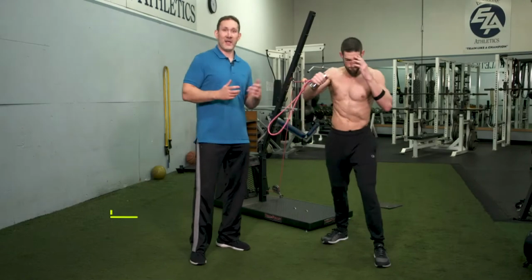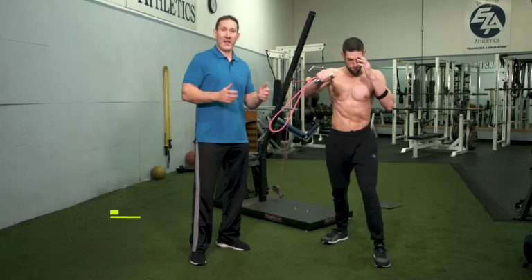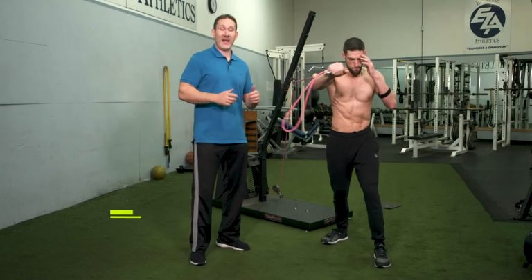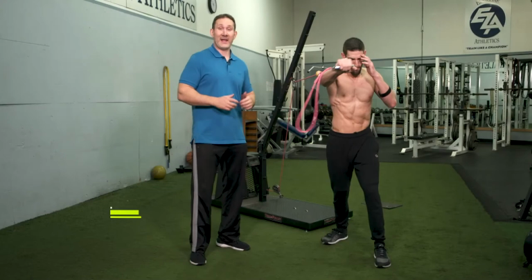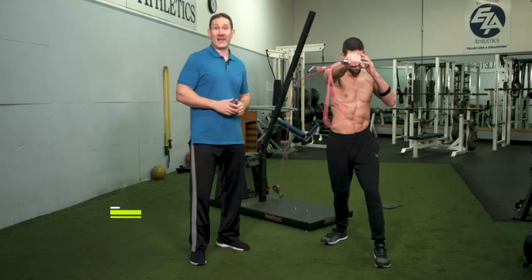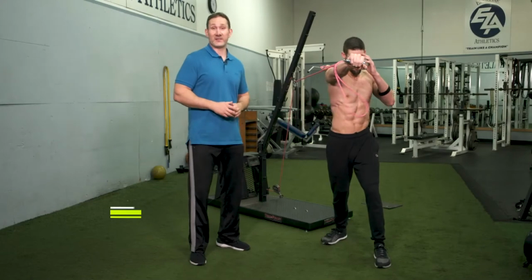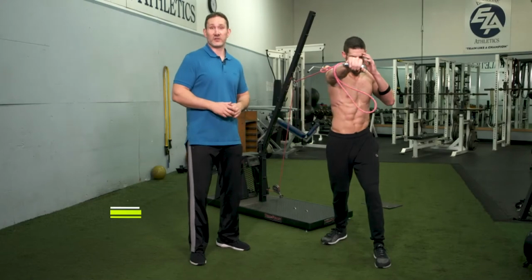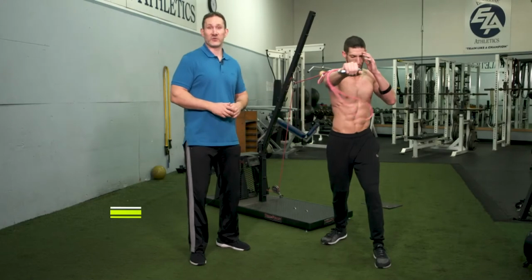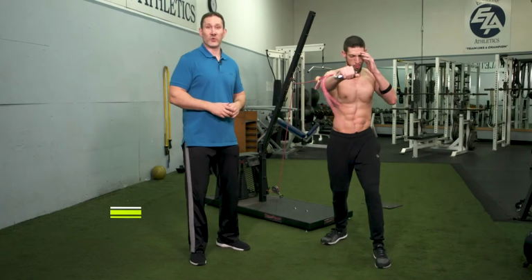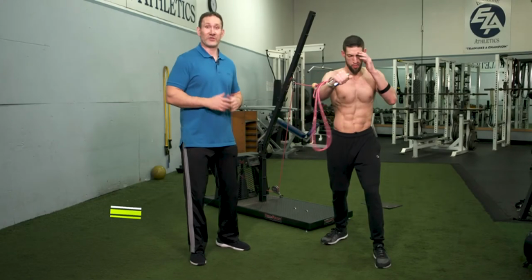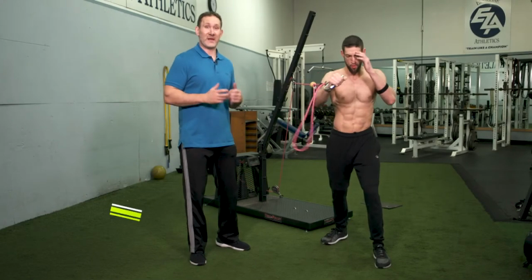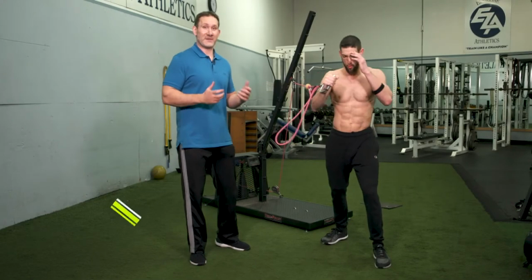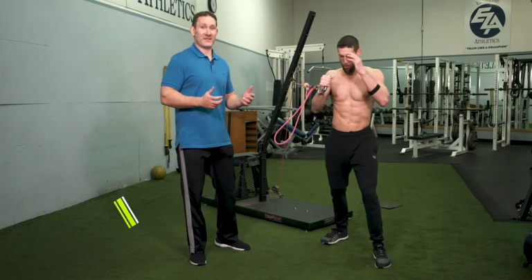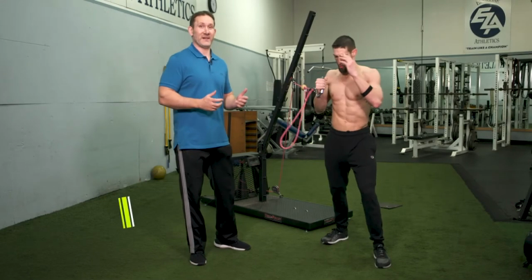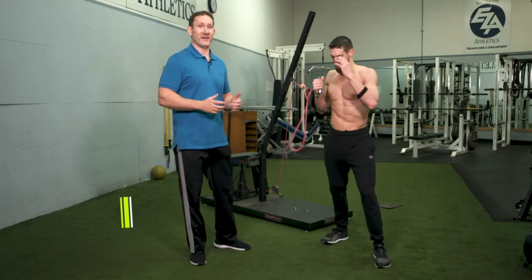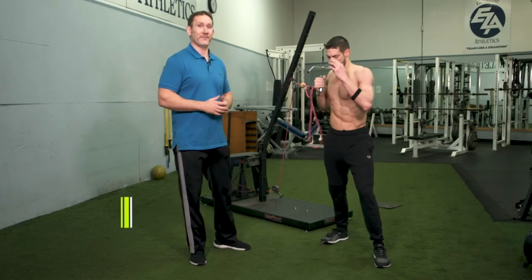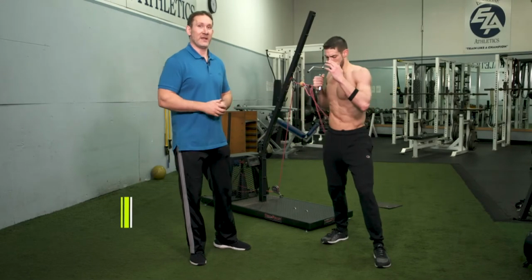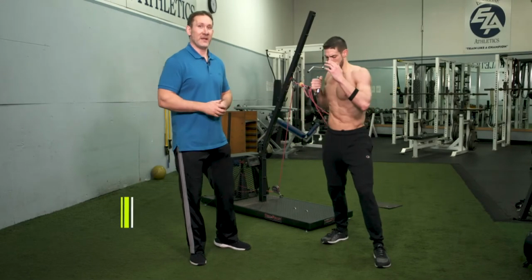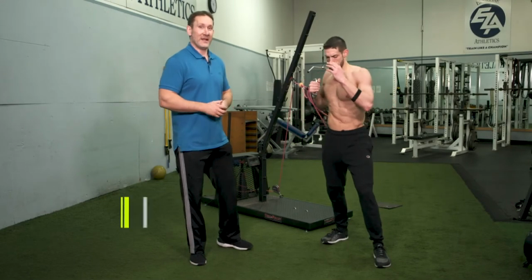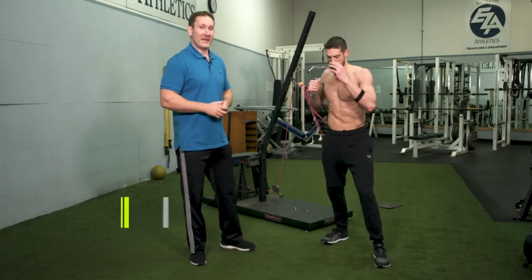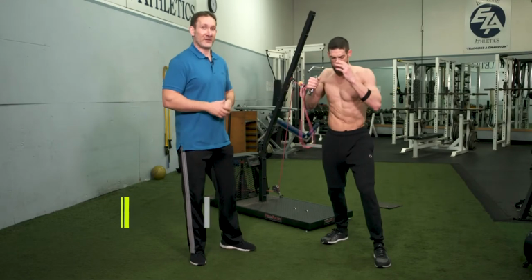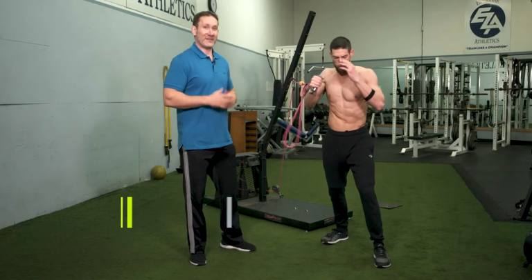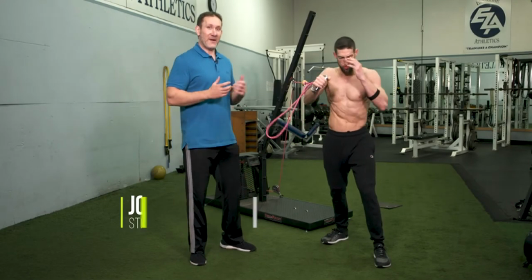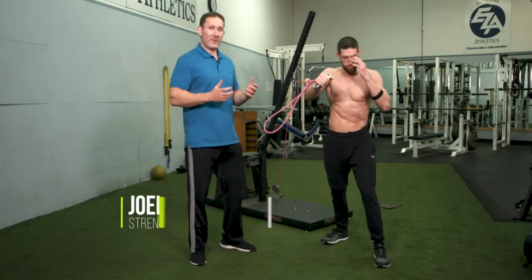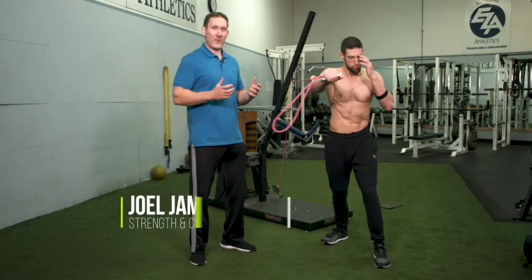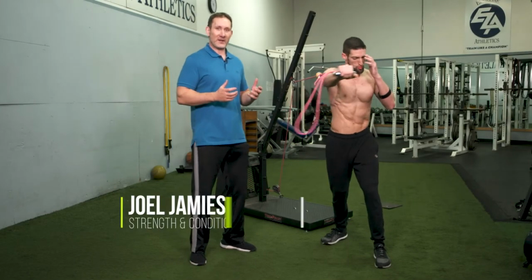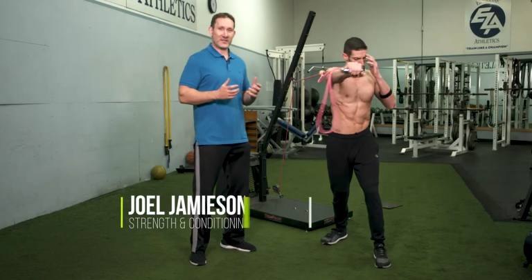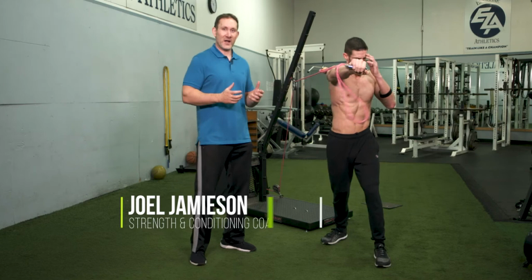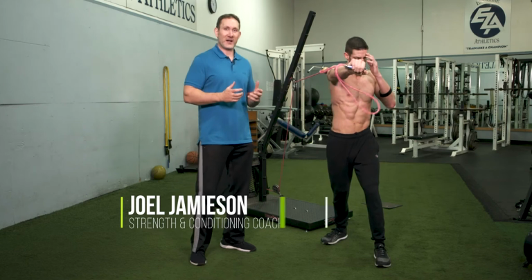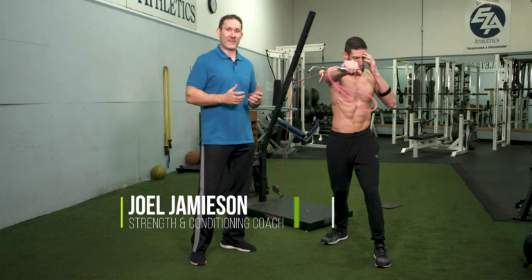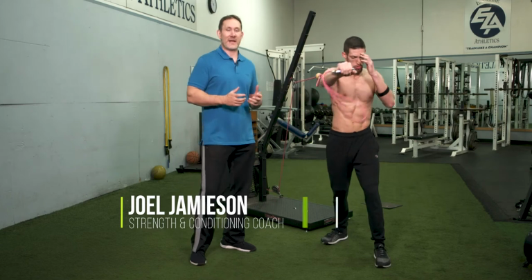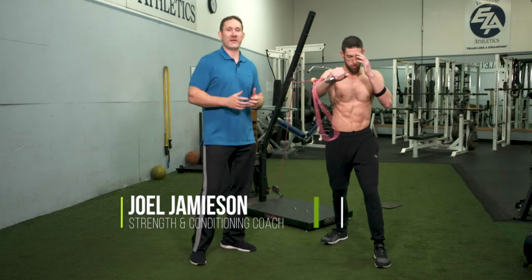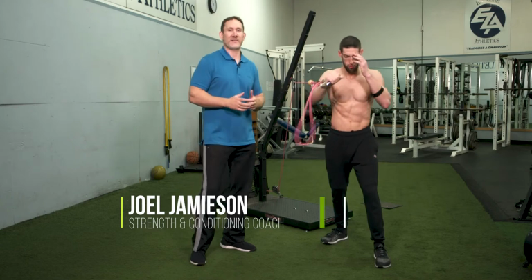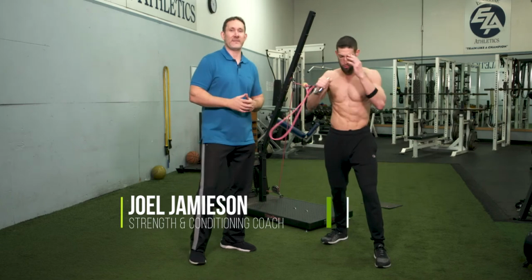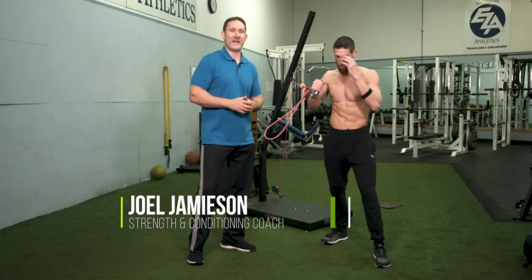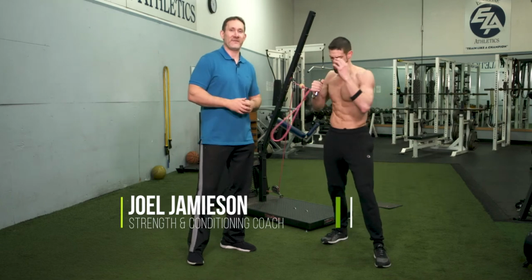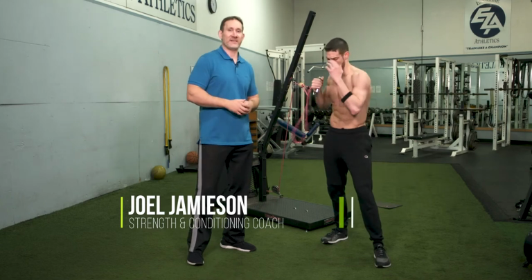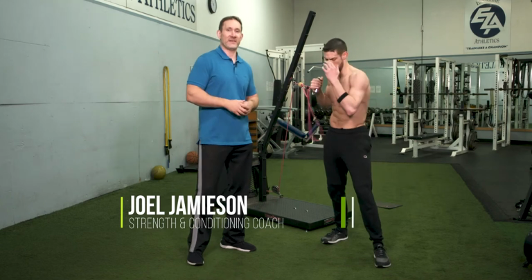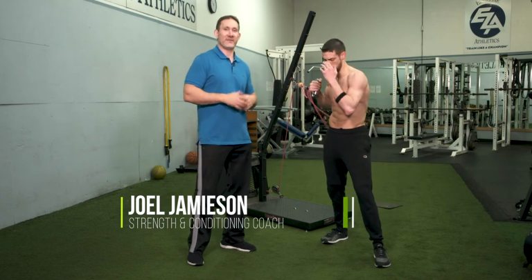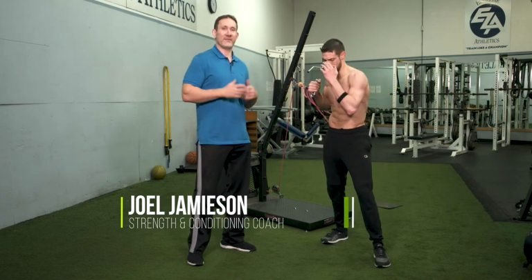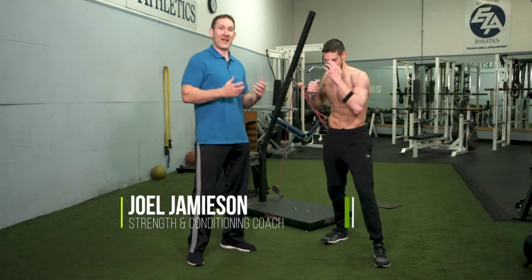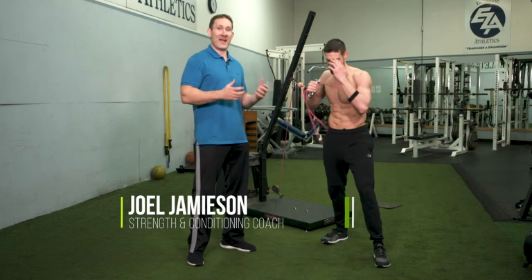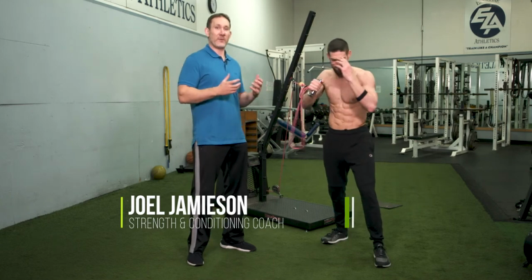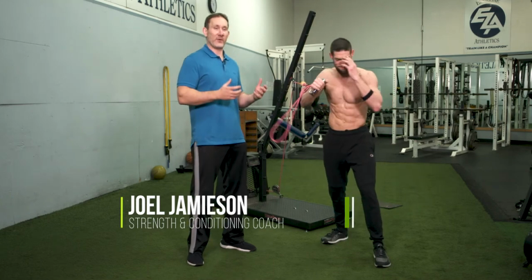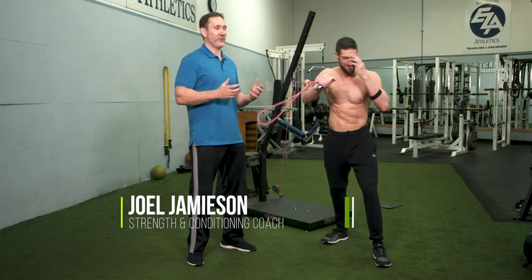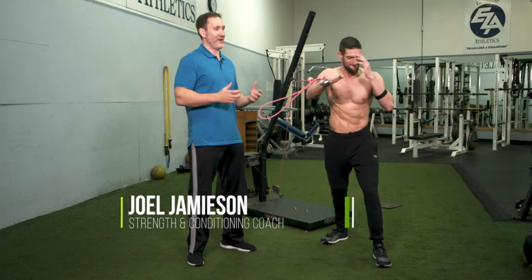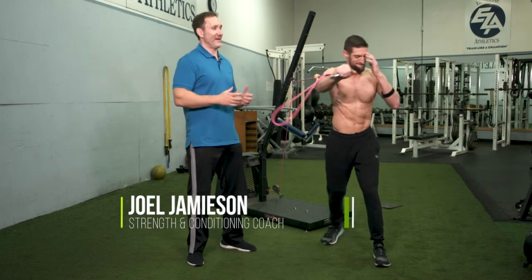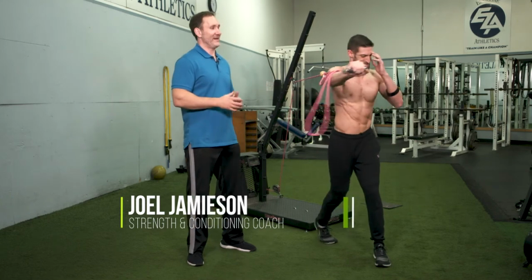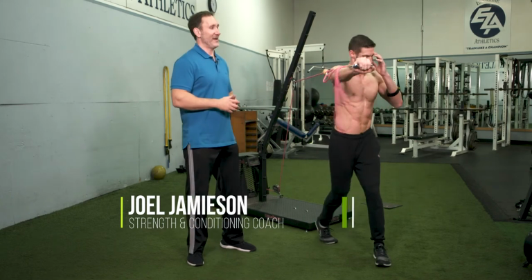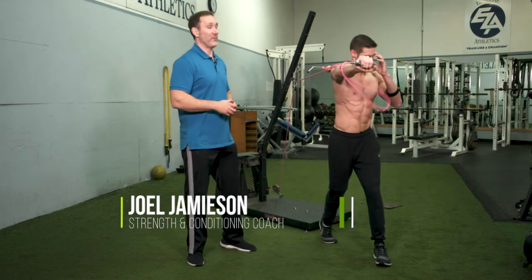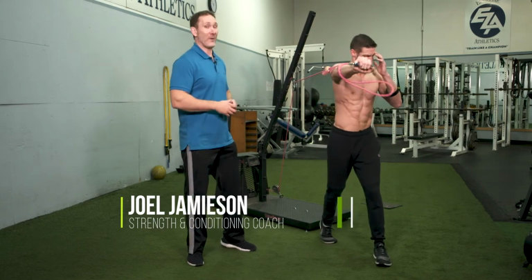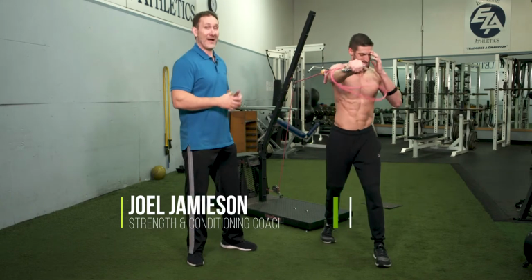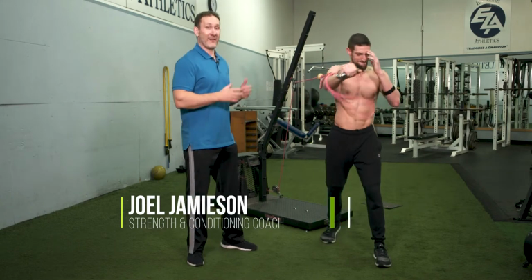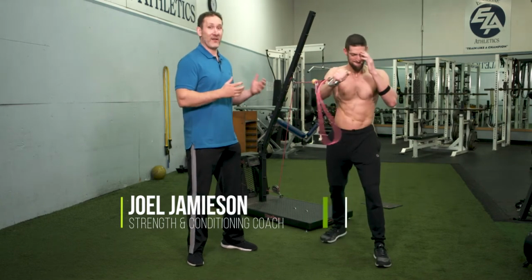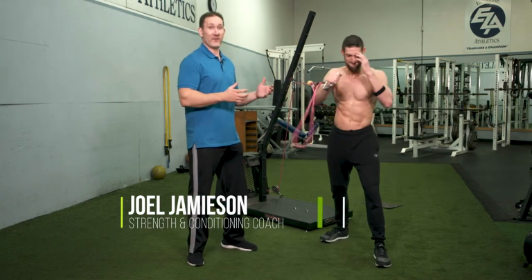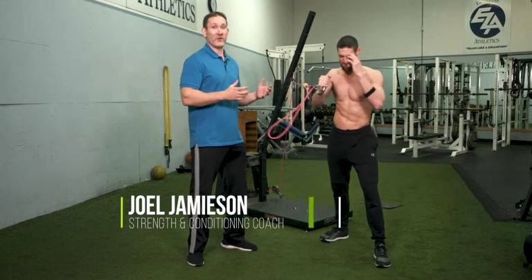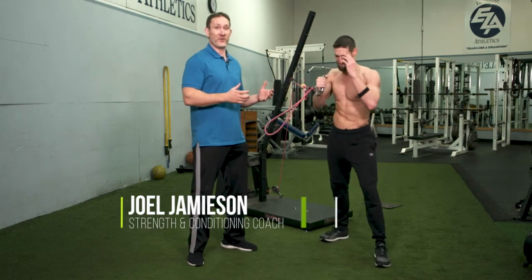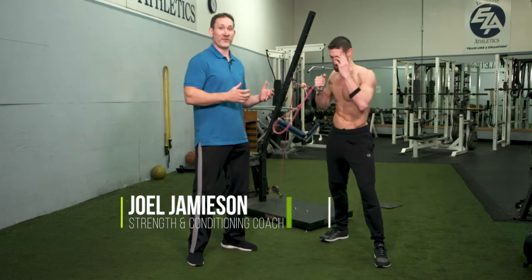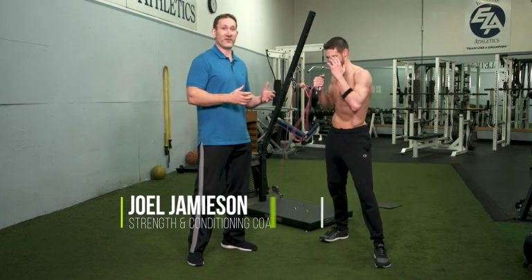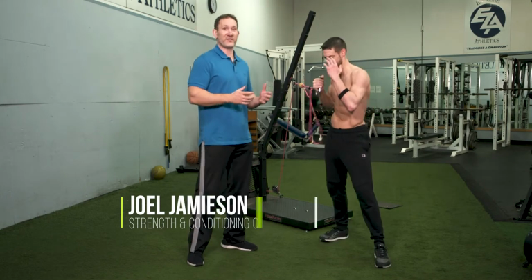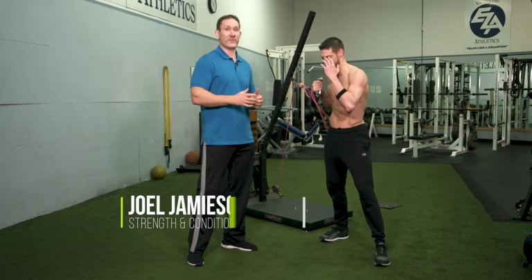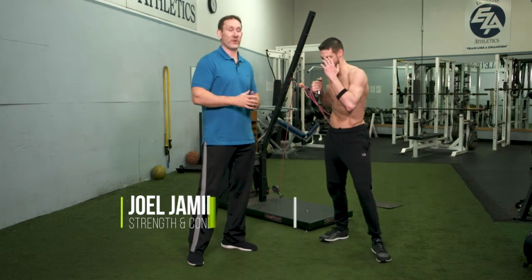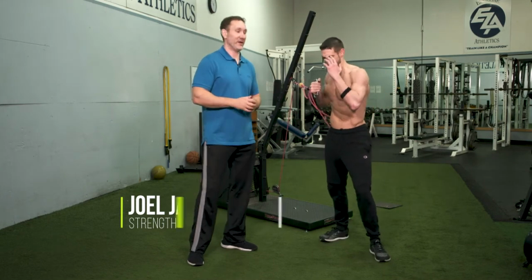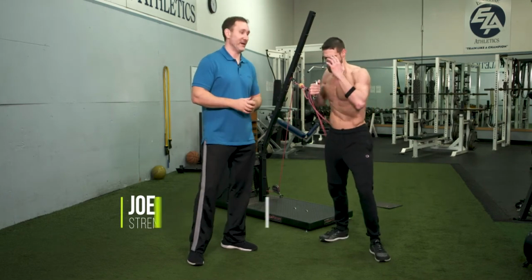Hey guys, Joel Jamieson here. Today what I want to talk about is the benefits of flywheel training and why I love using the VersaPulley.